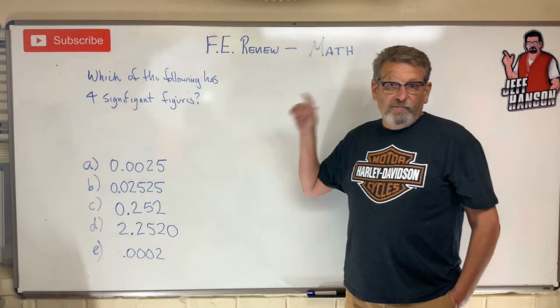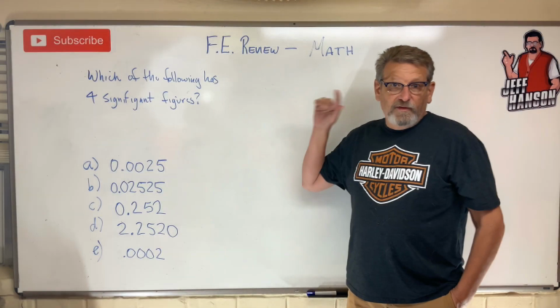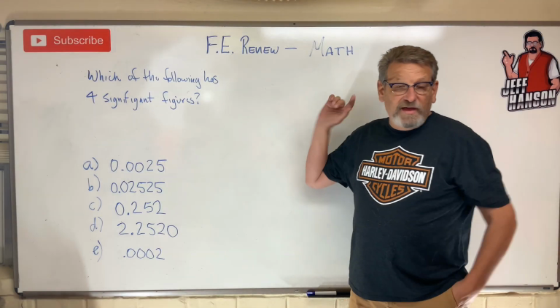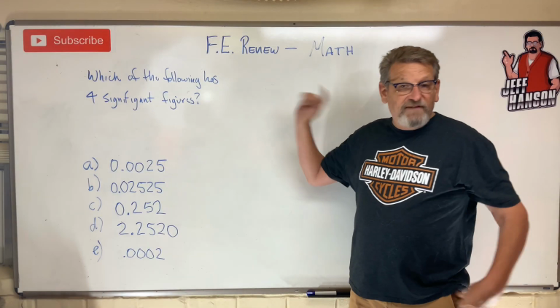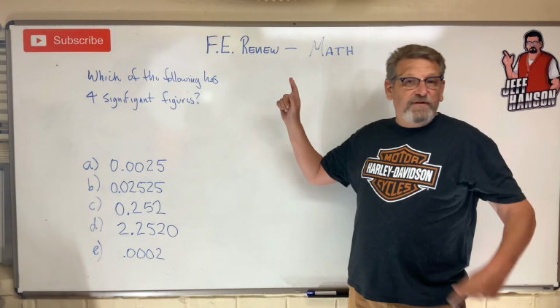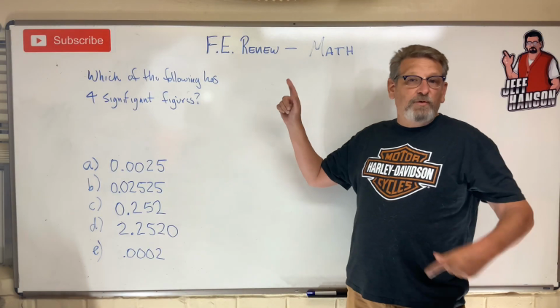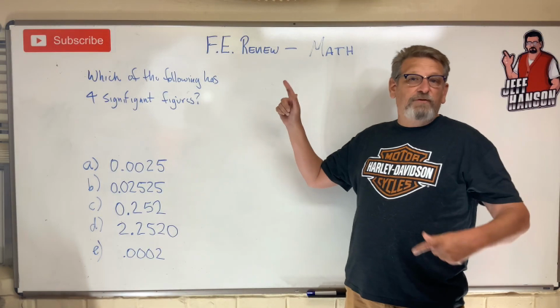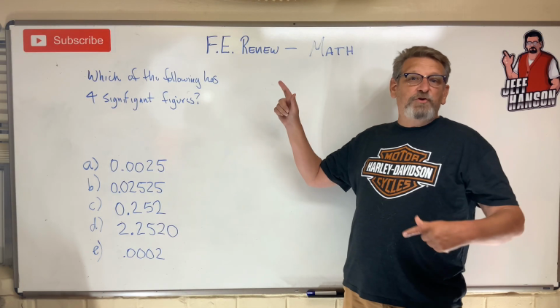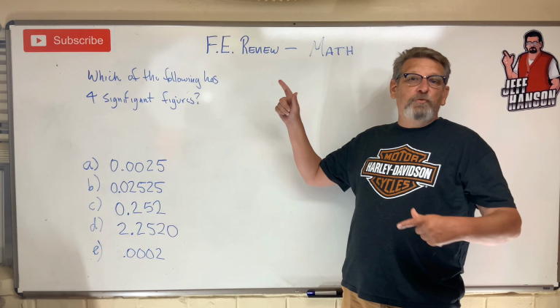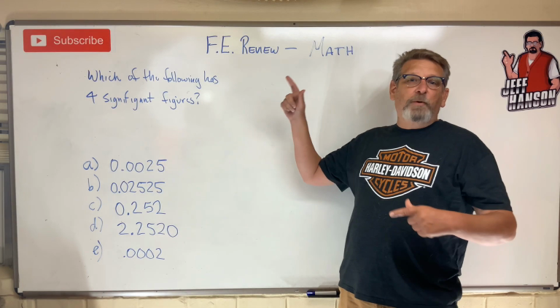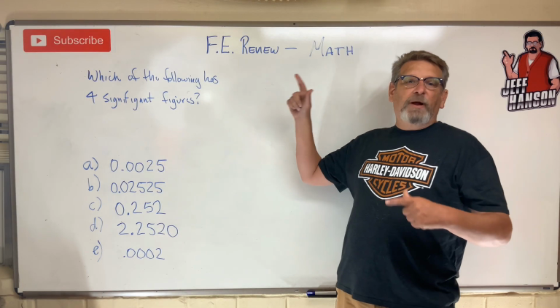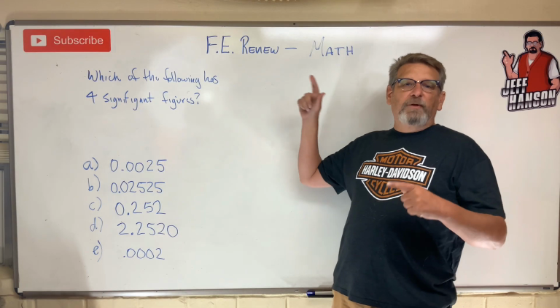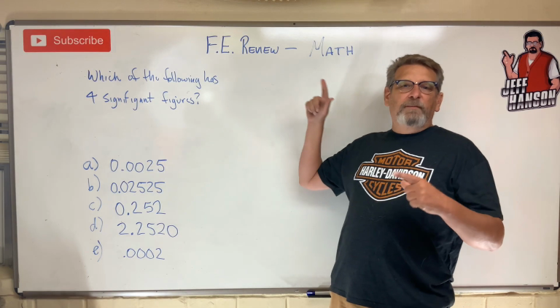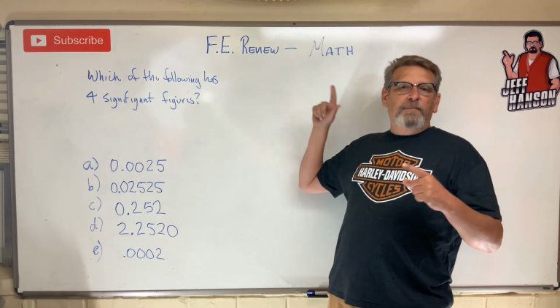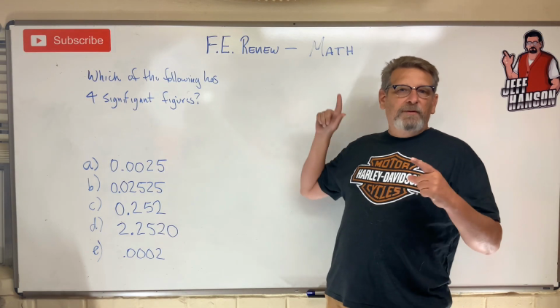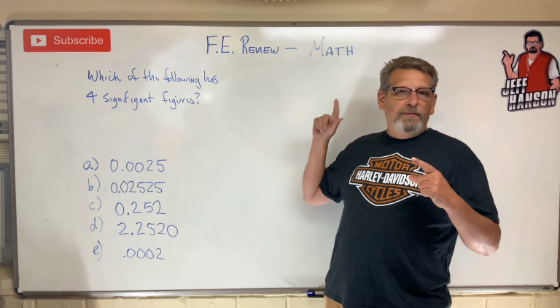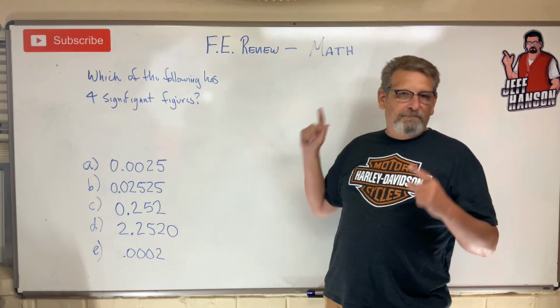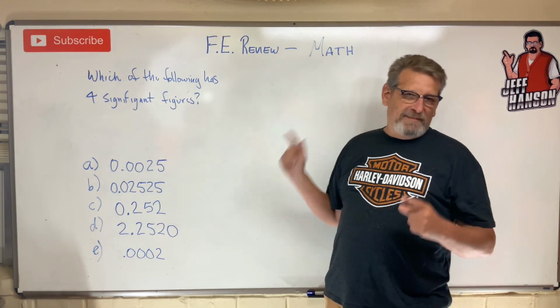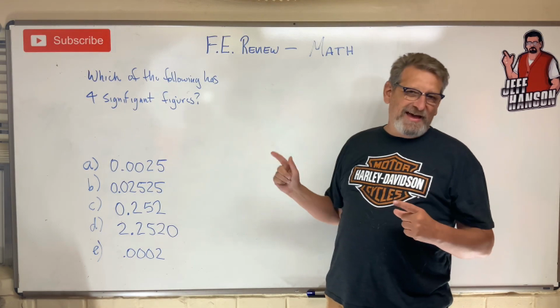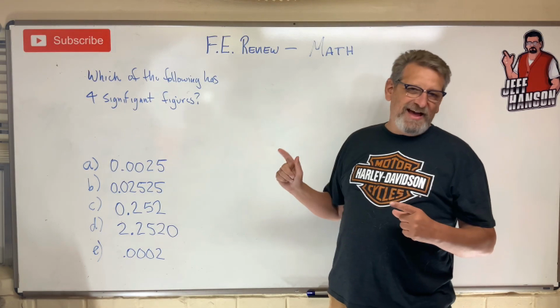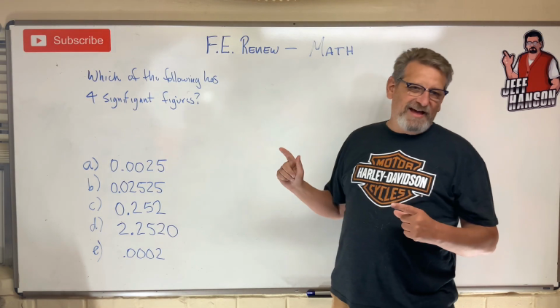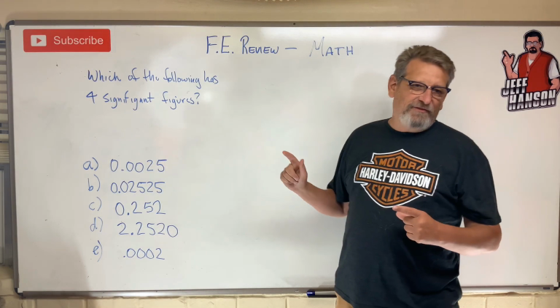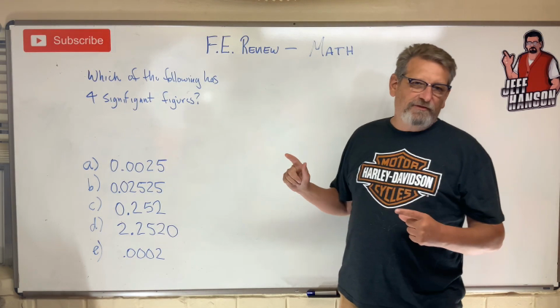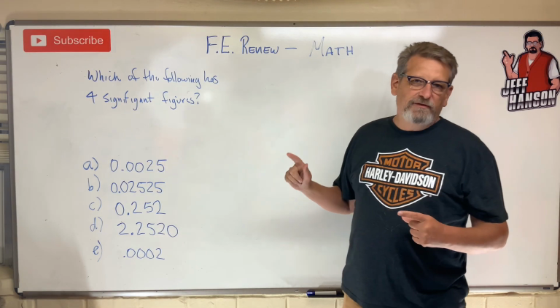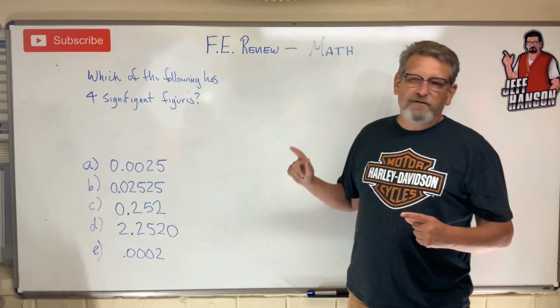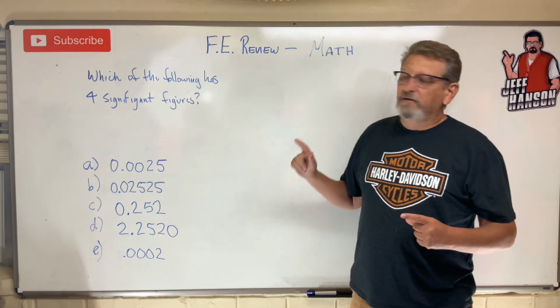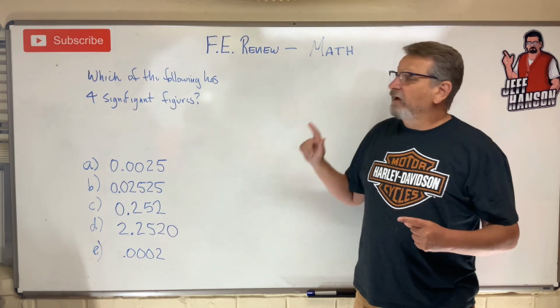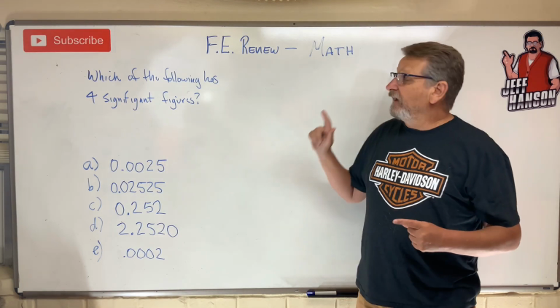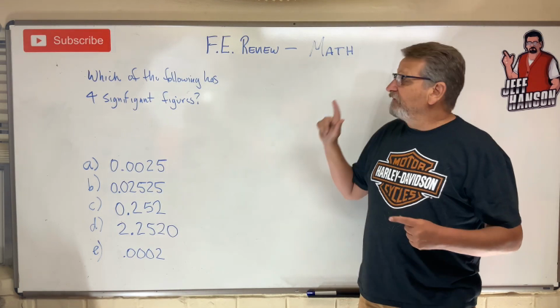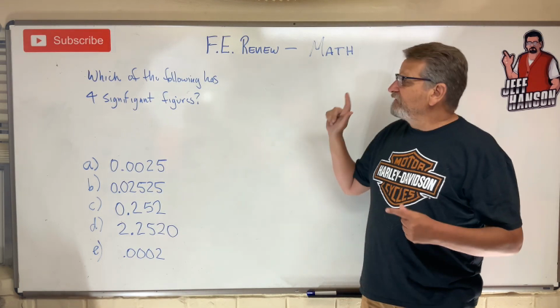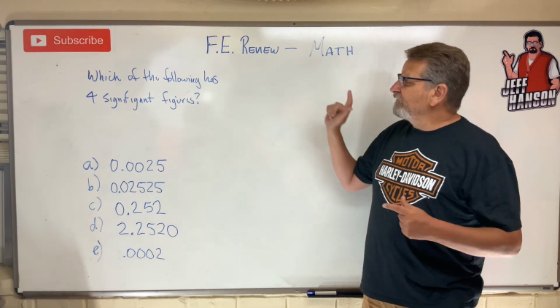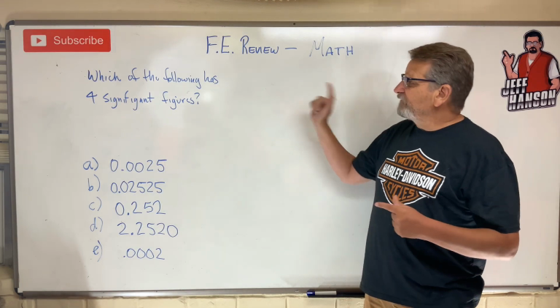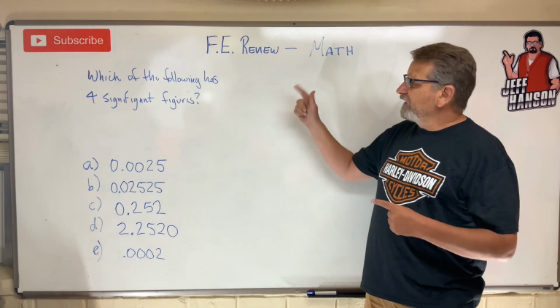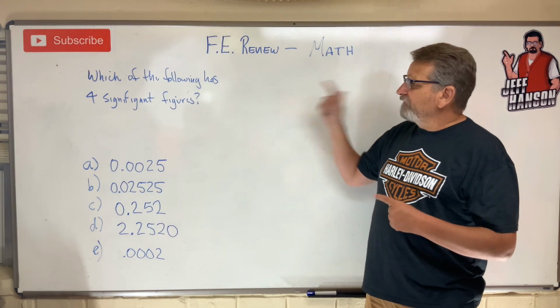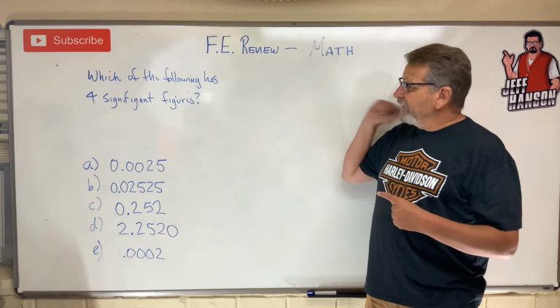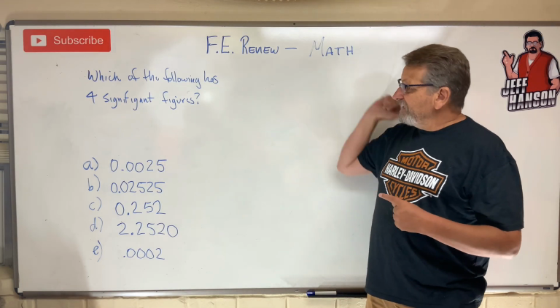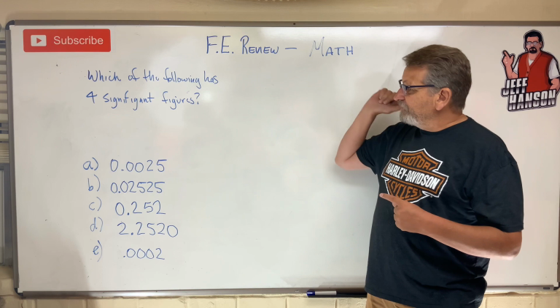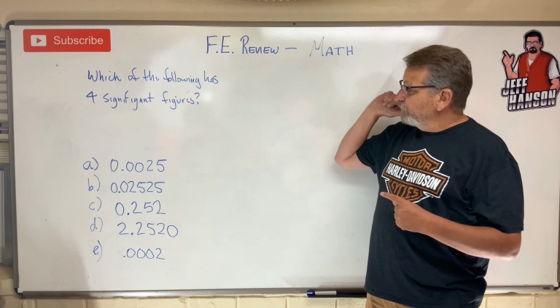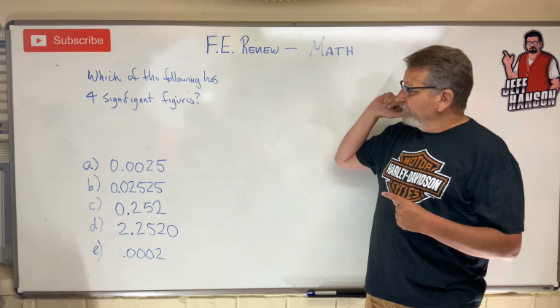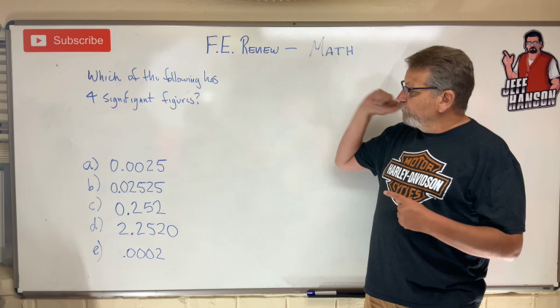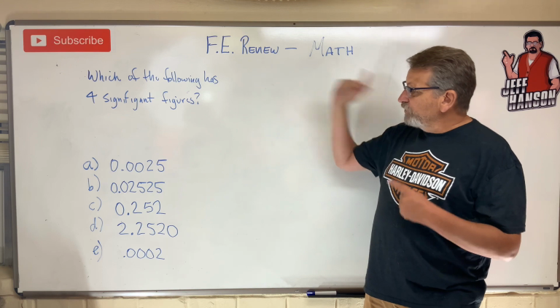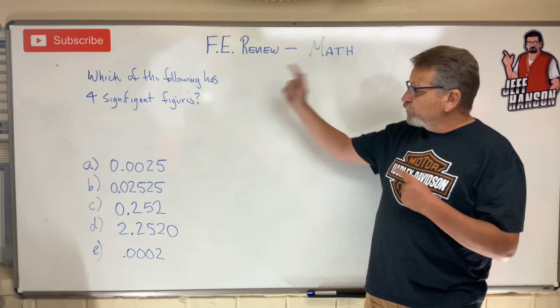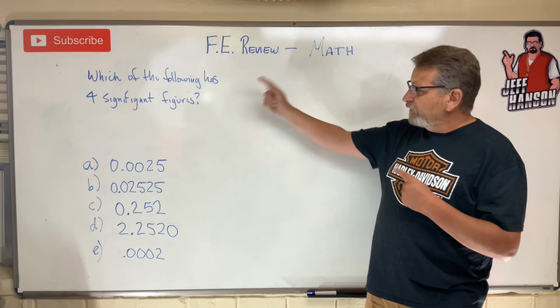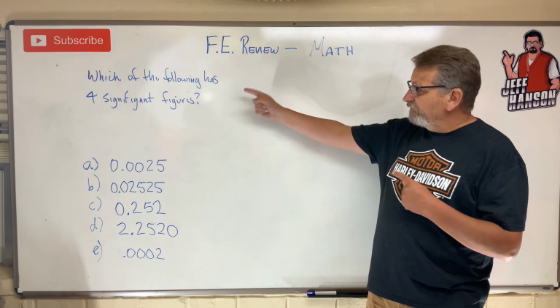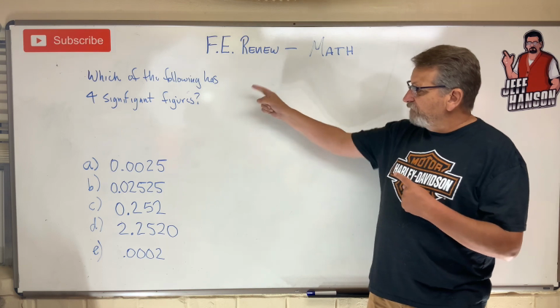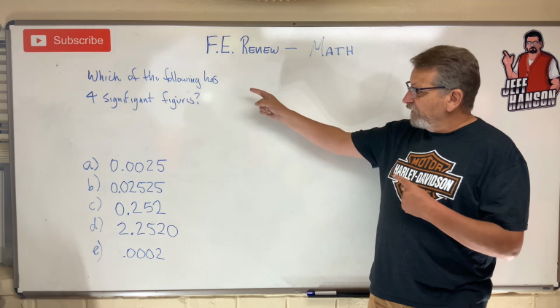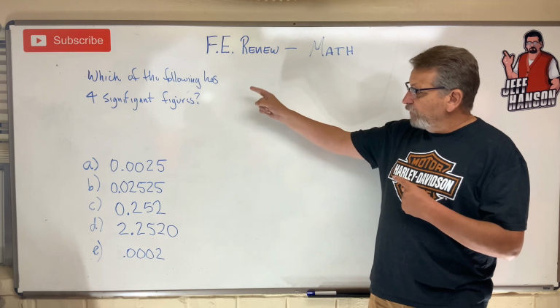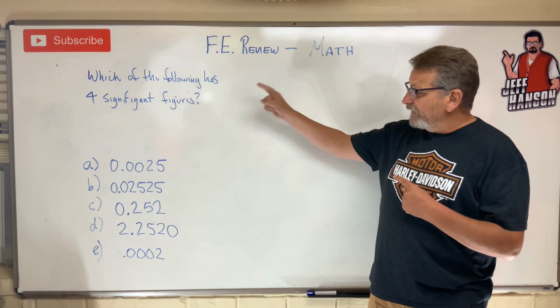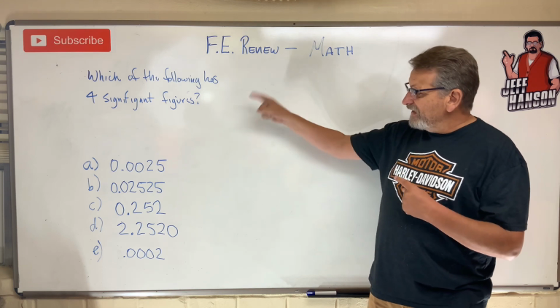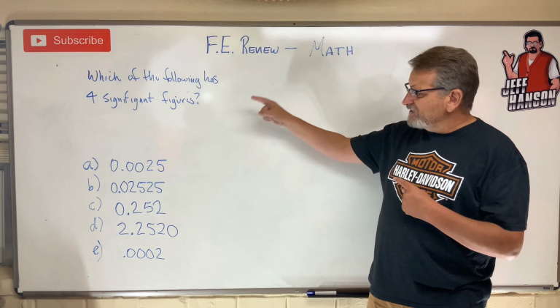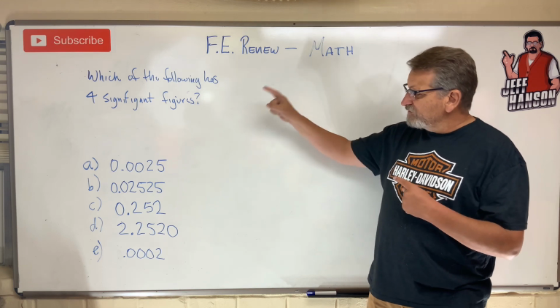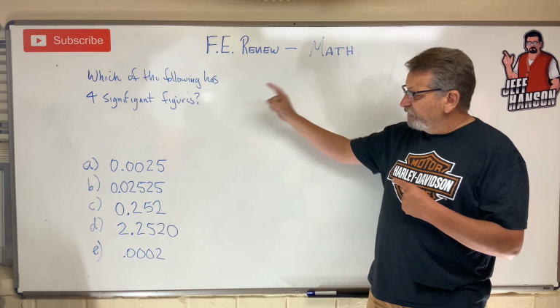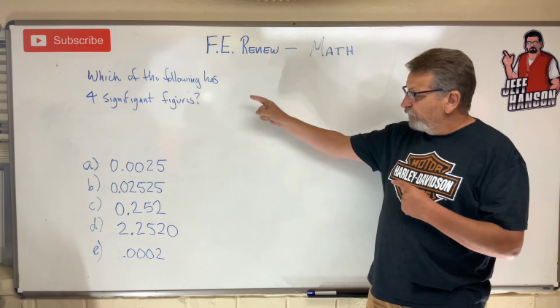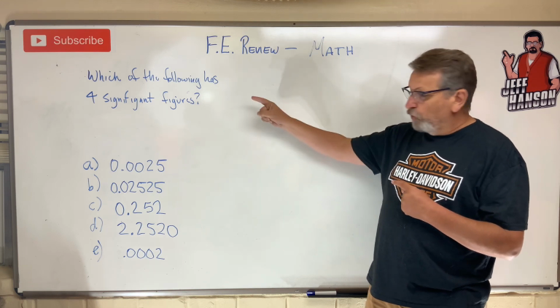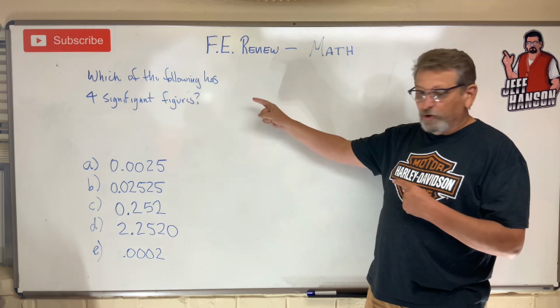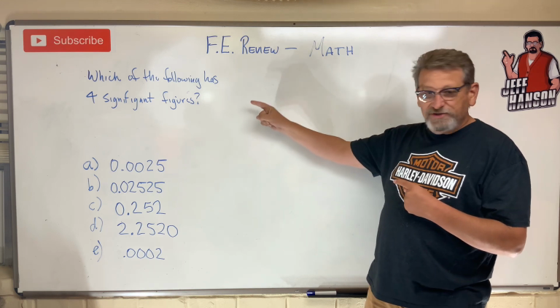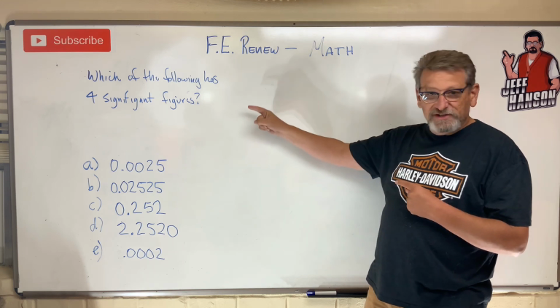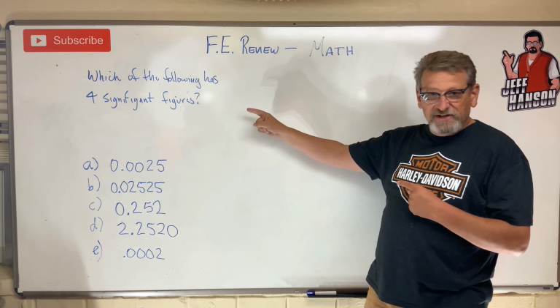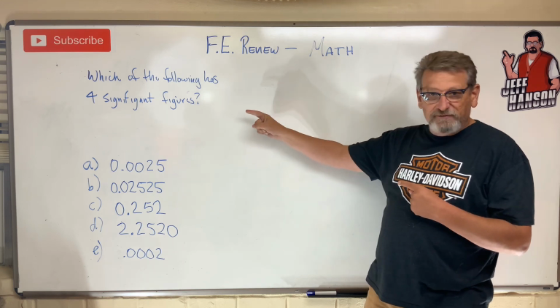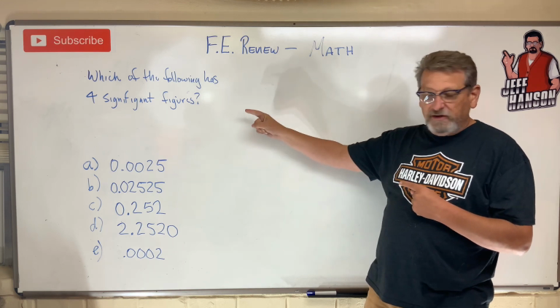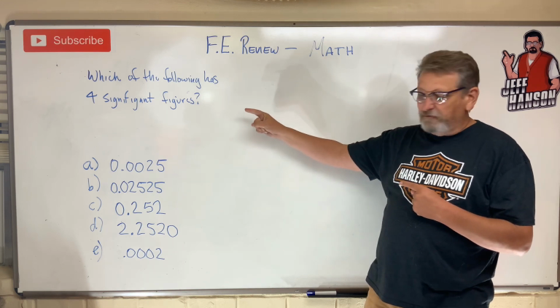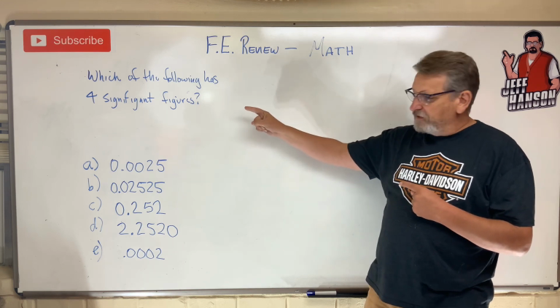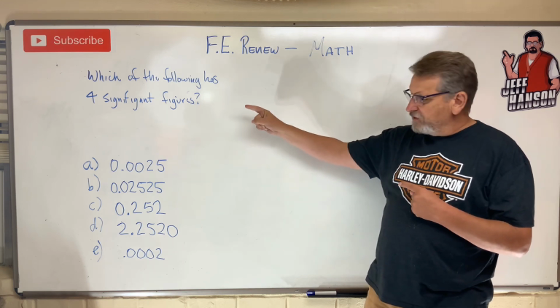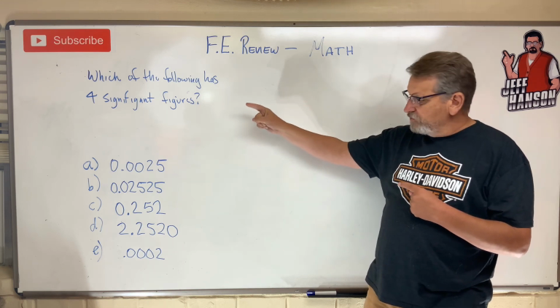Effie review problem, math. I think this is kind of an easy one. Which one of the following has four significant figures?